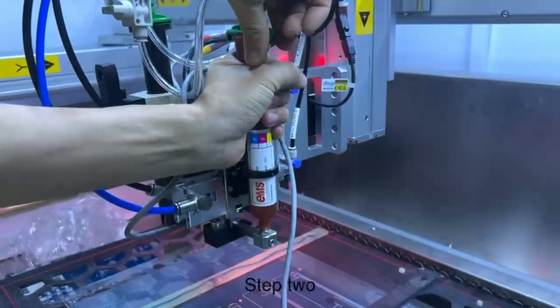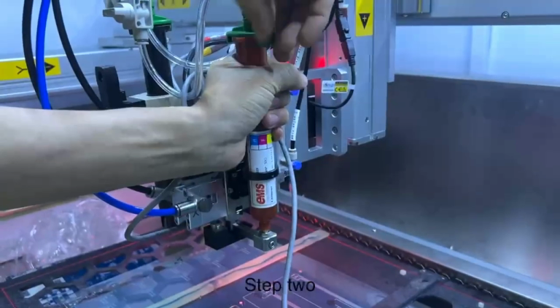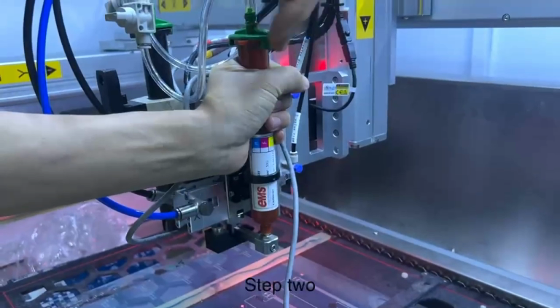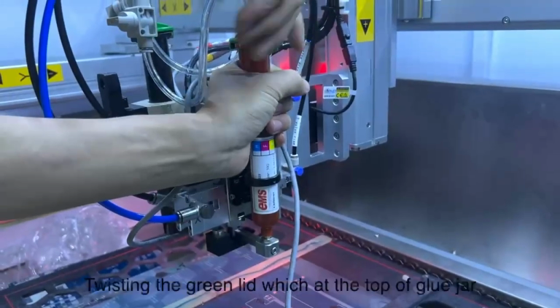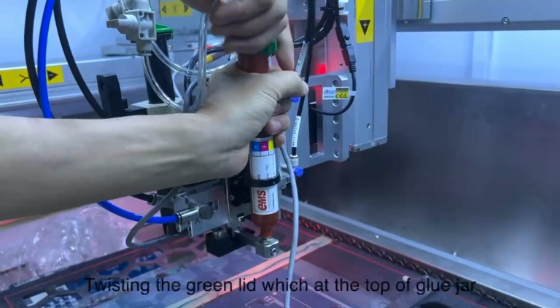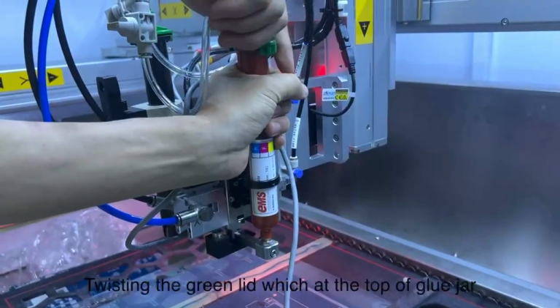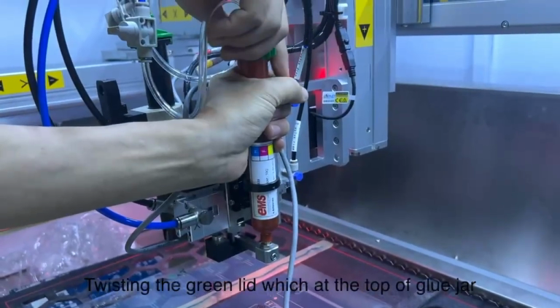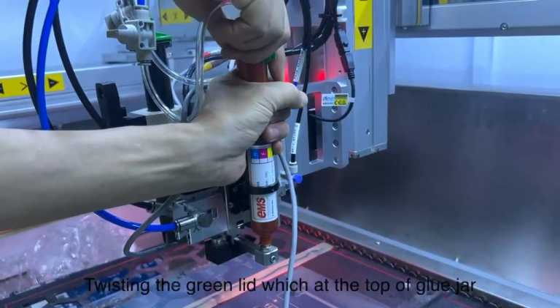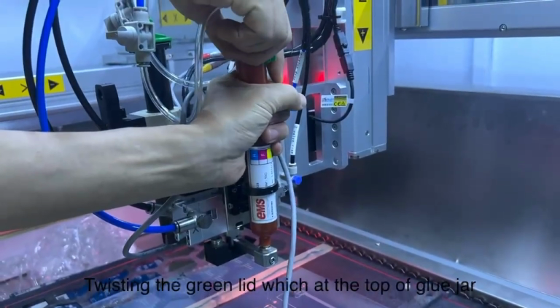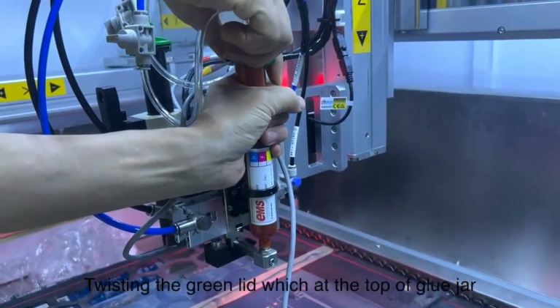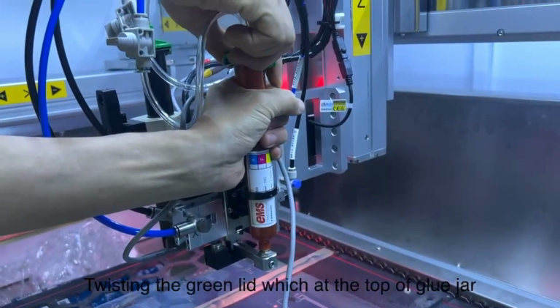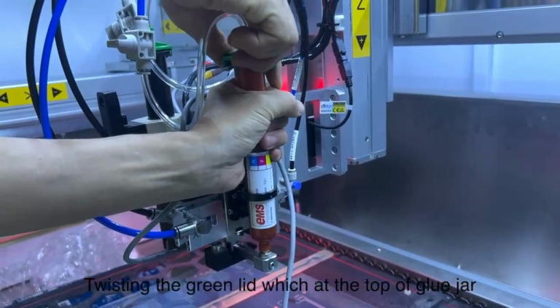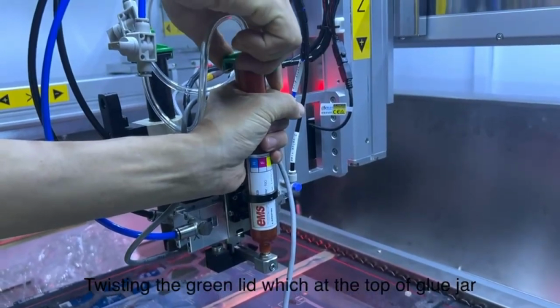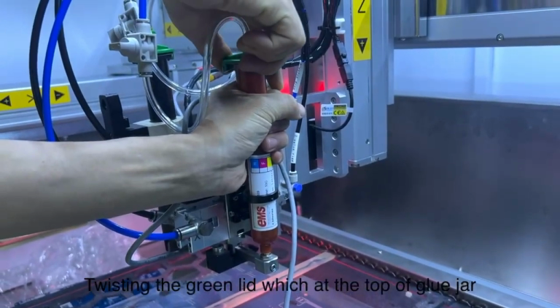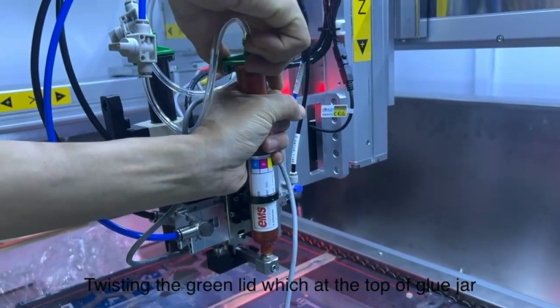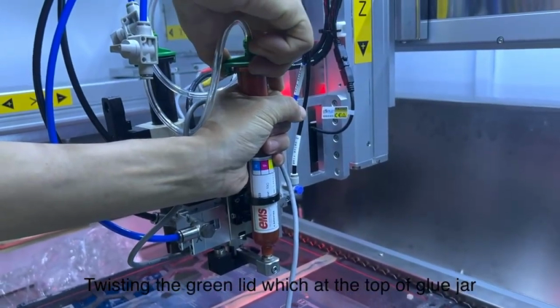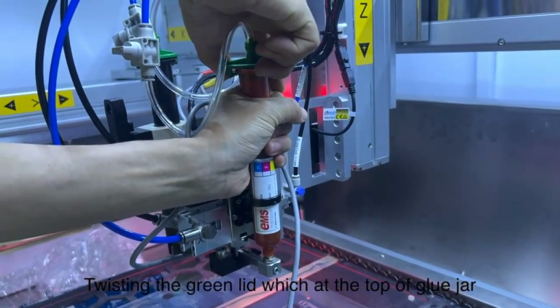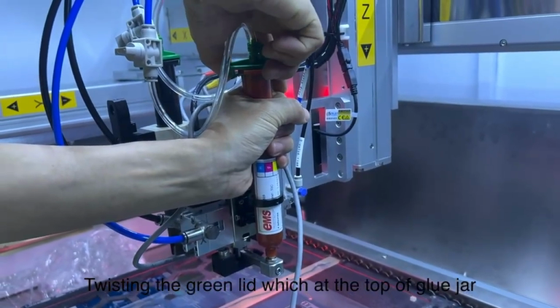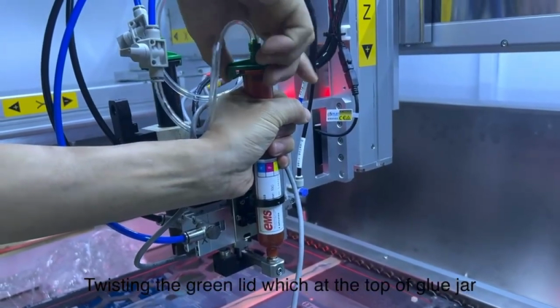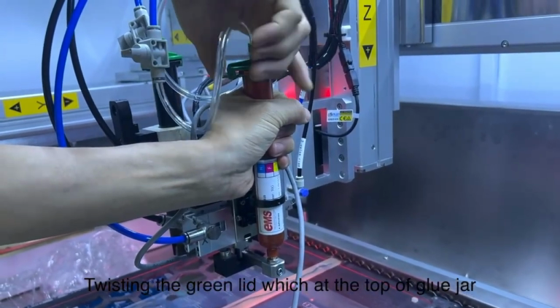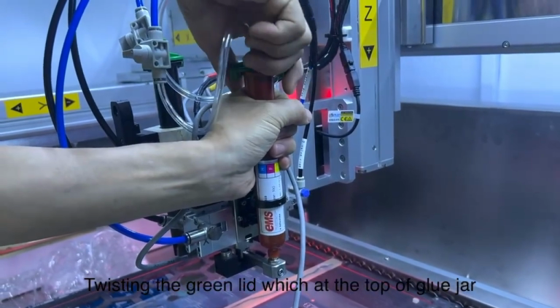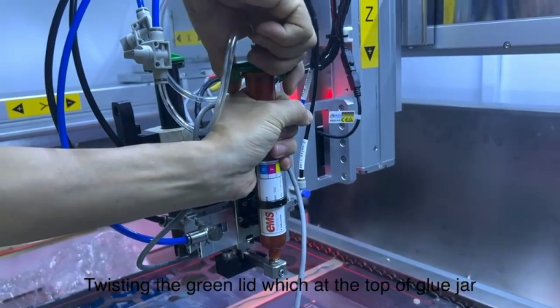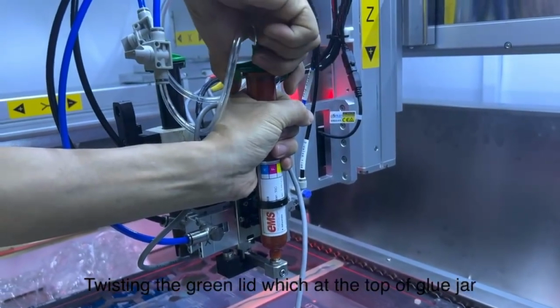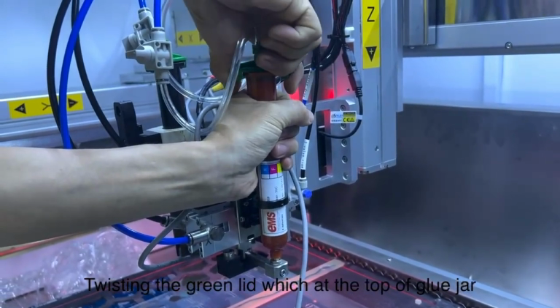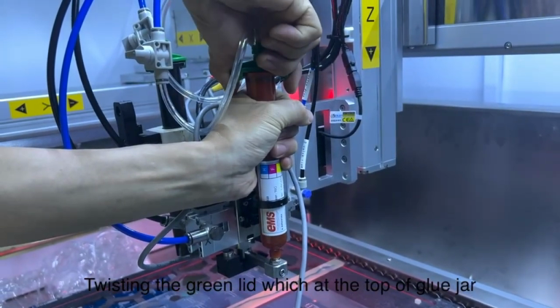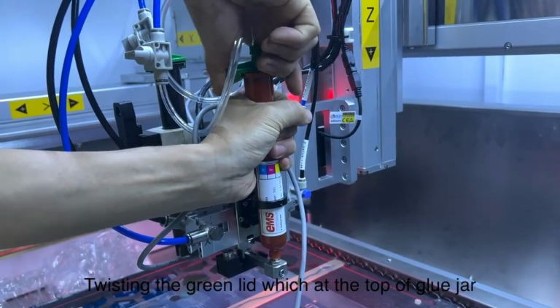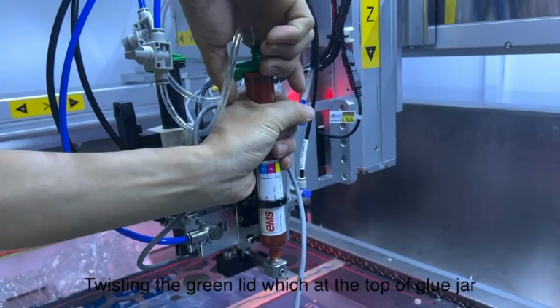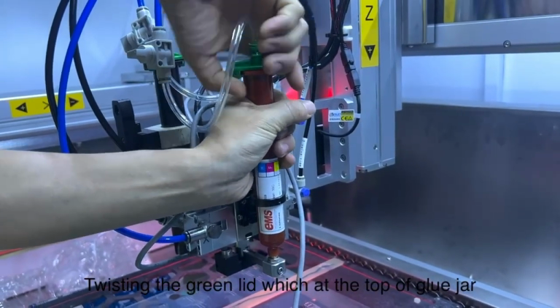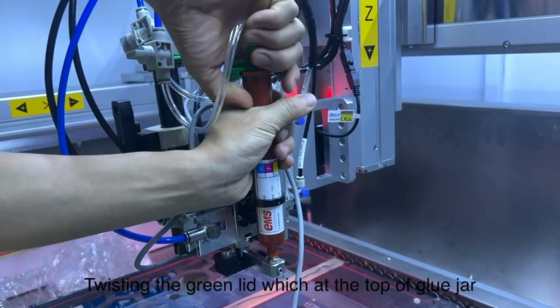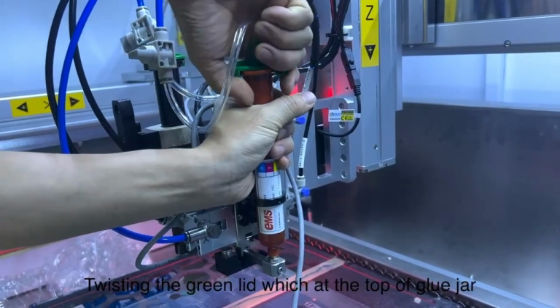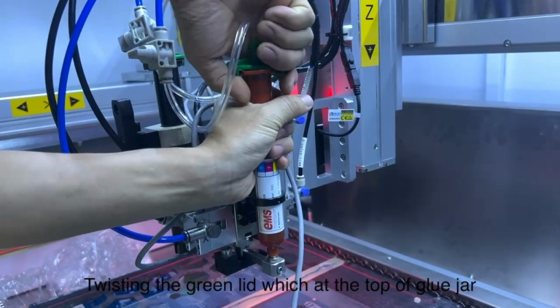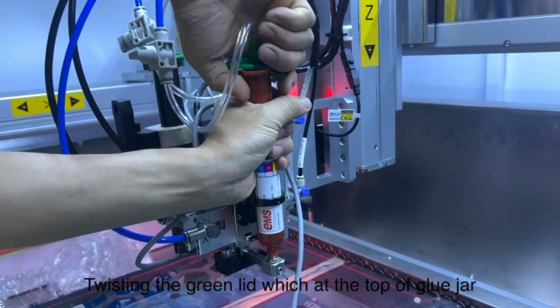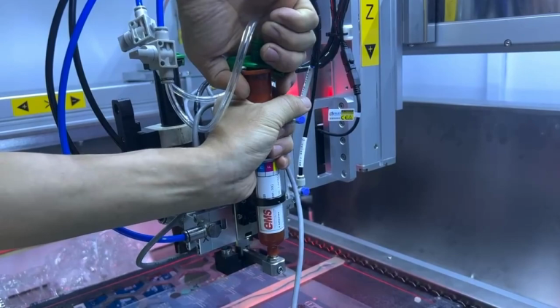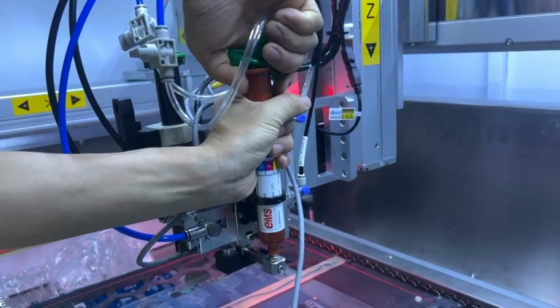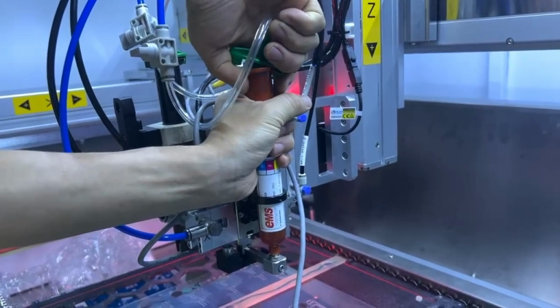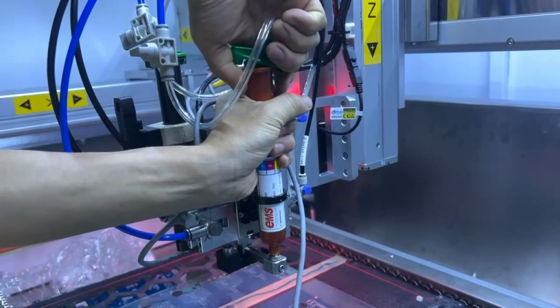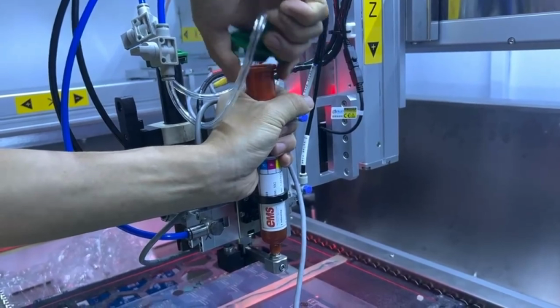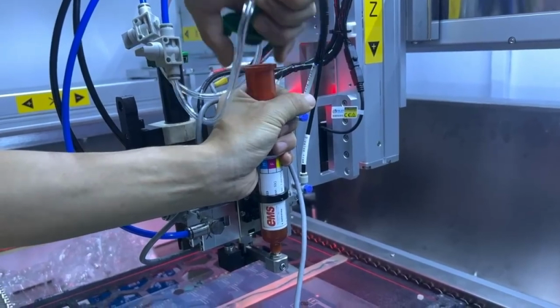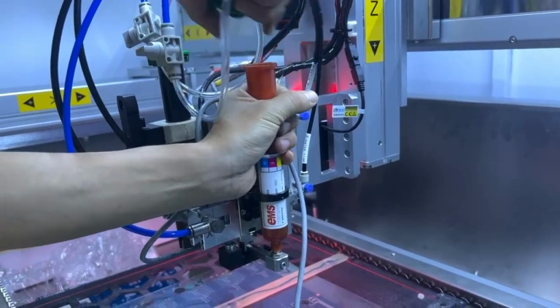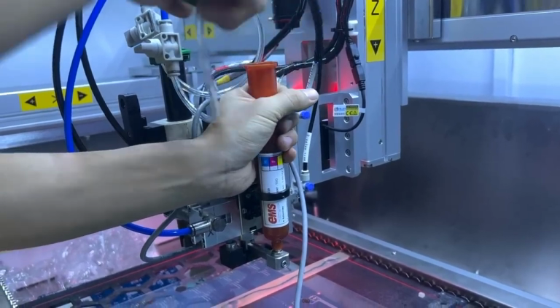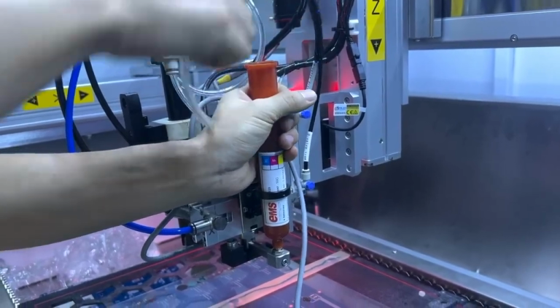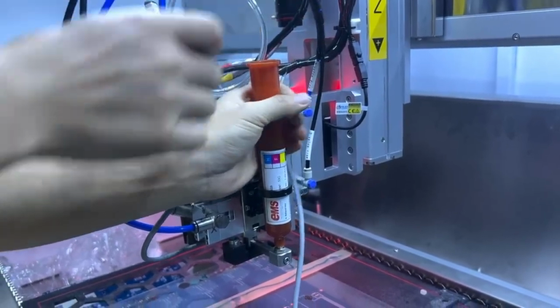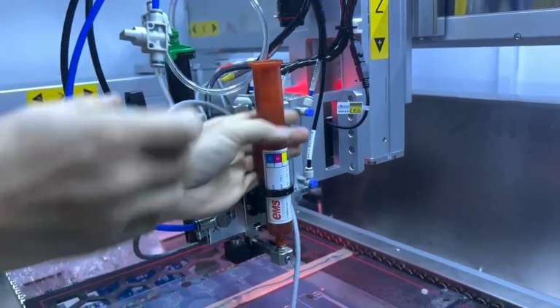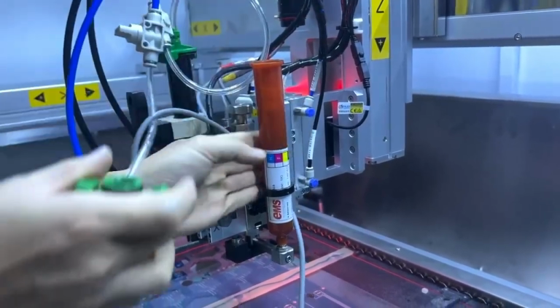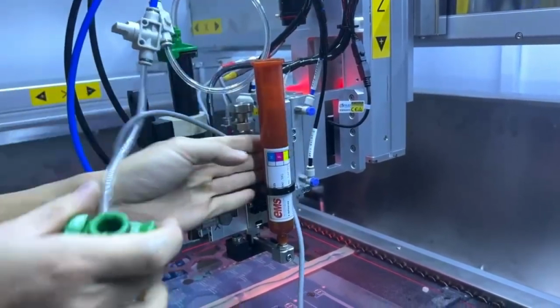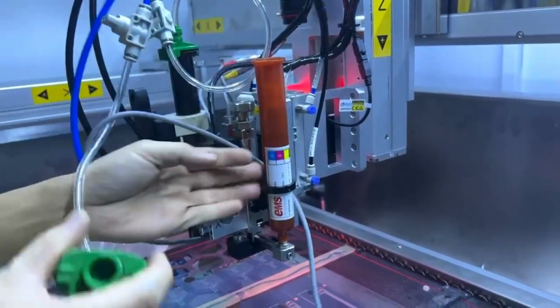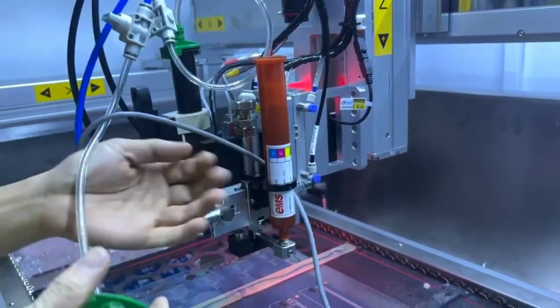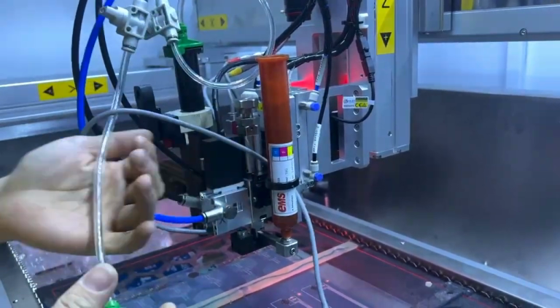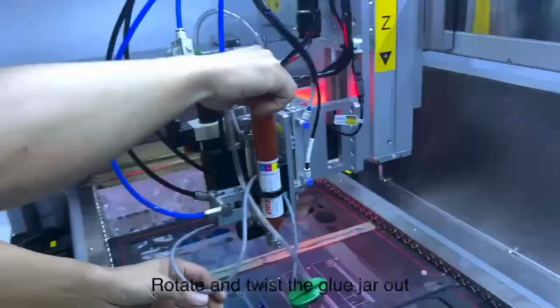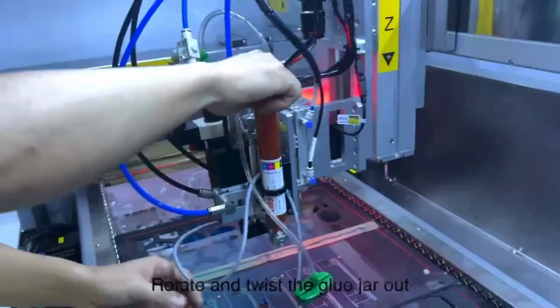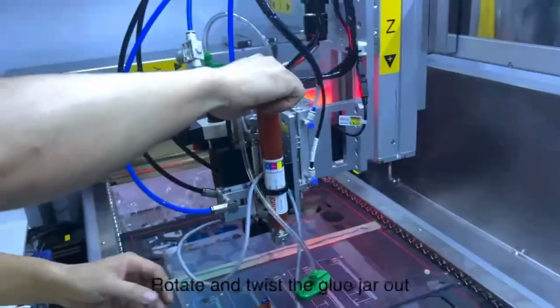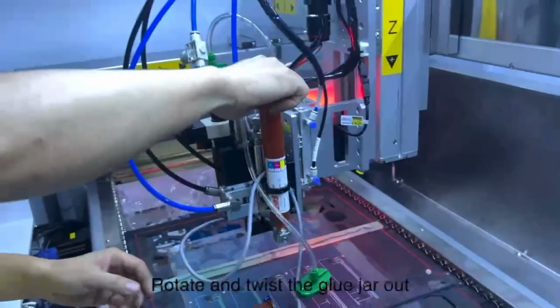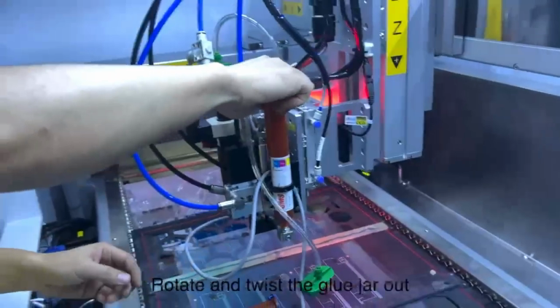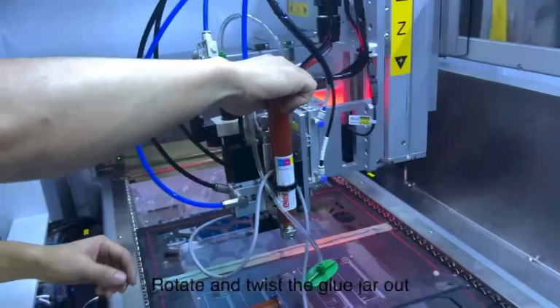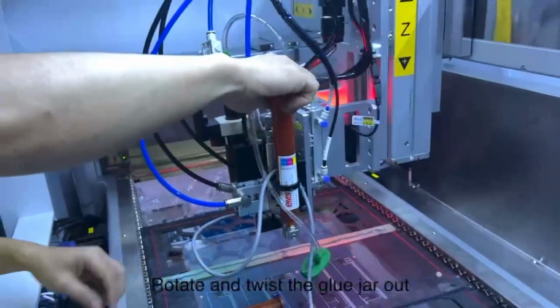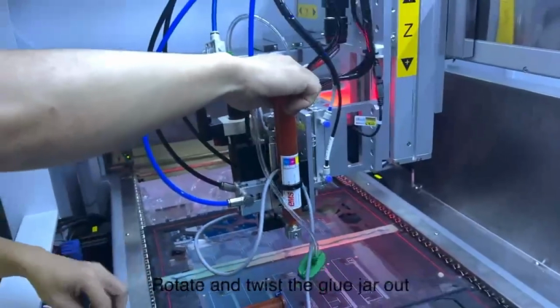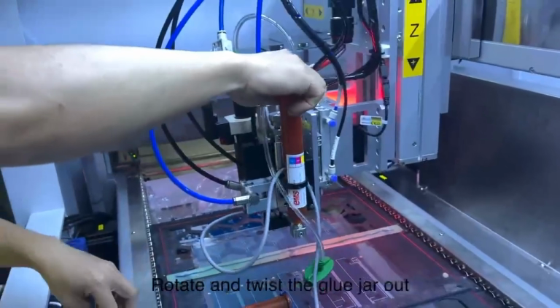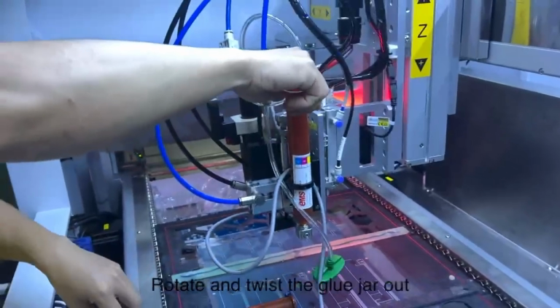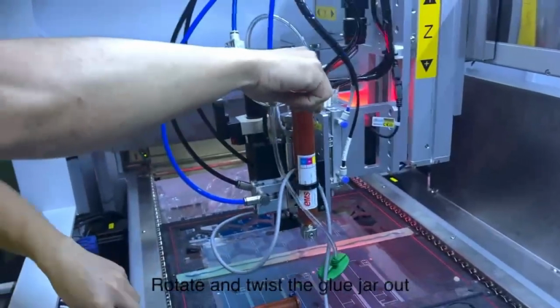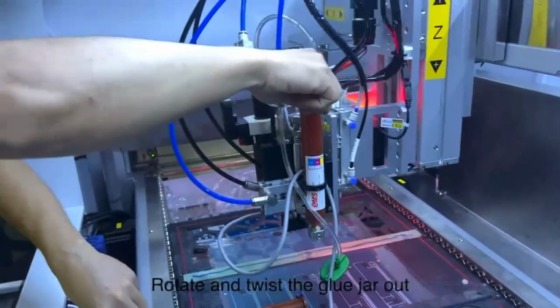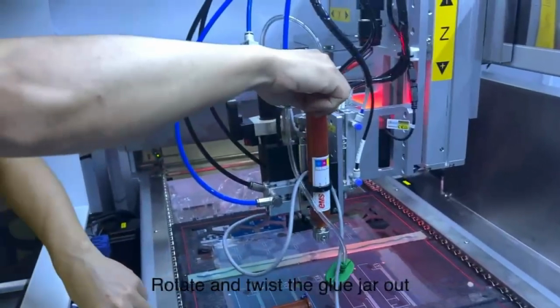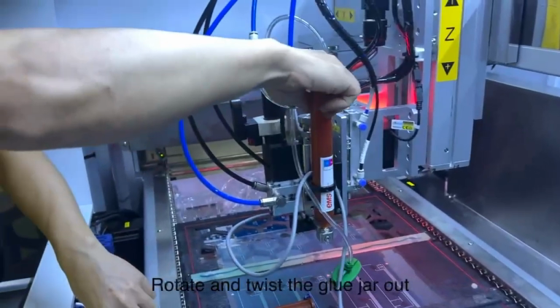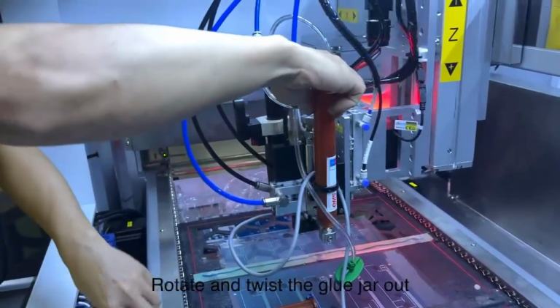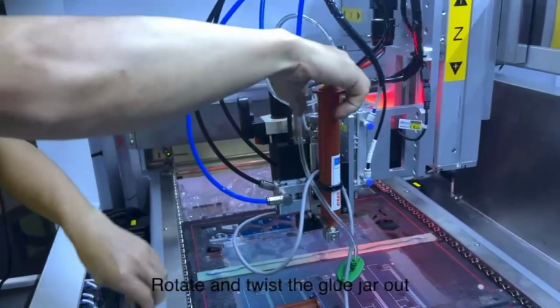Step 2: twist in the green lid which is at the top of glue J. Rotate and twist the glue J out.